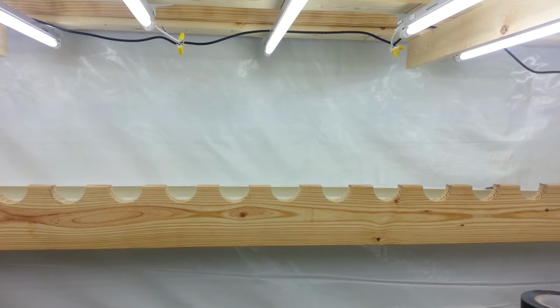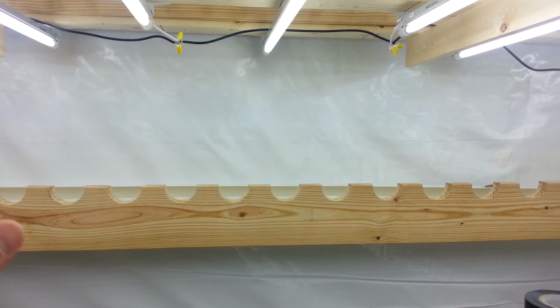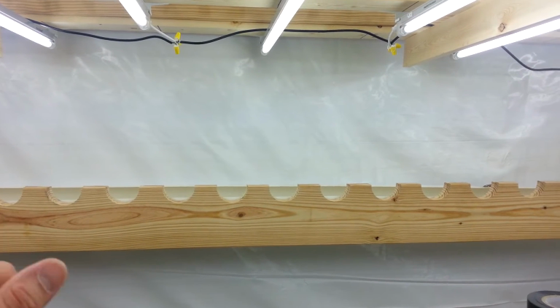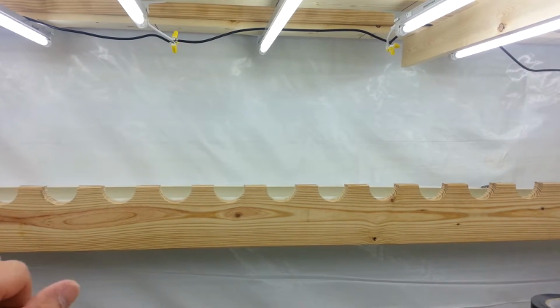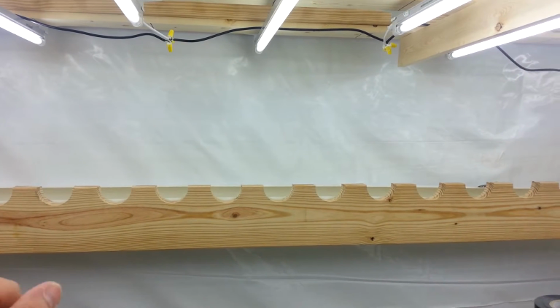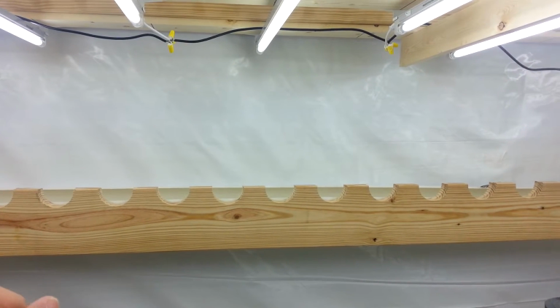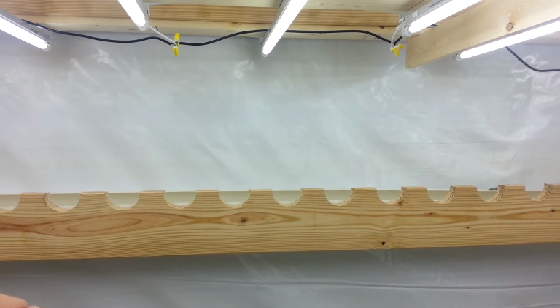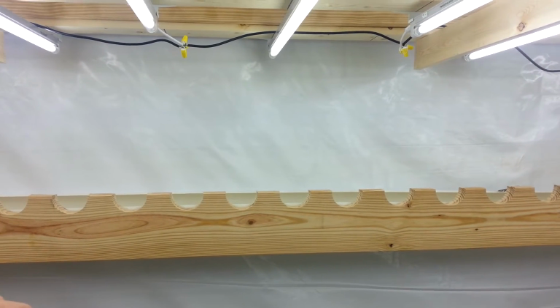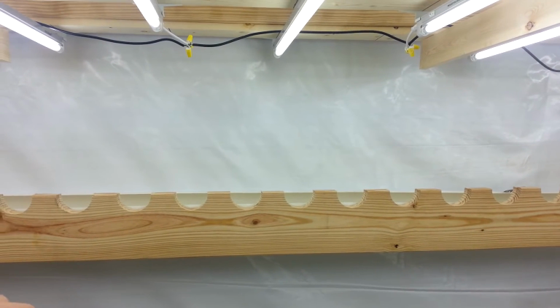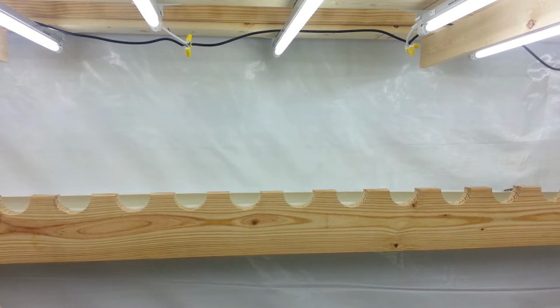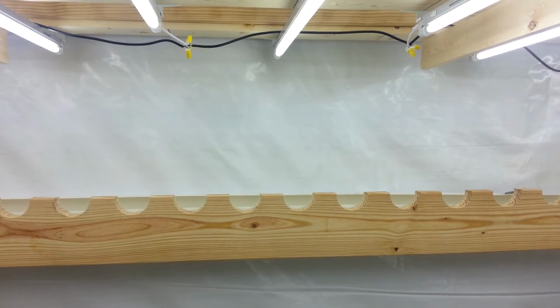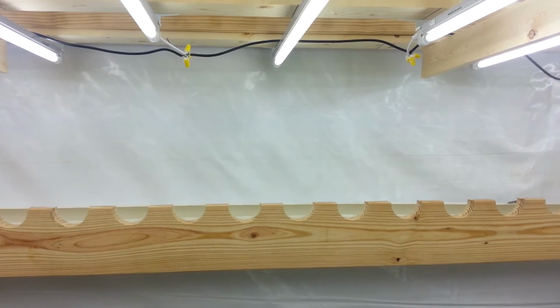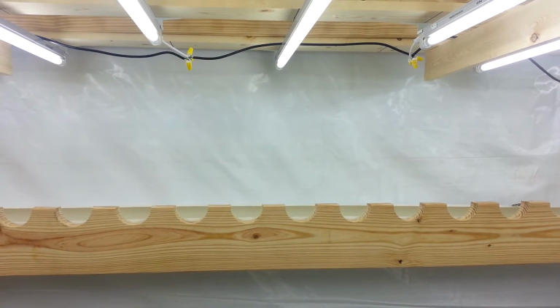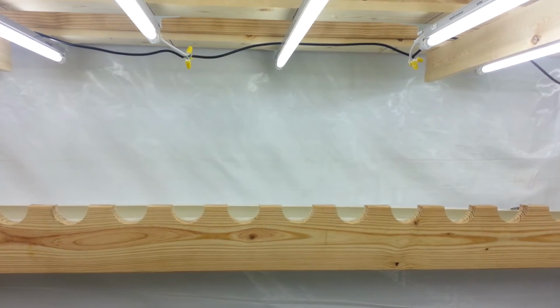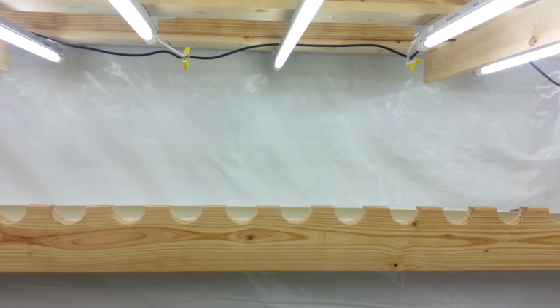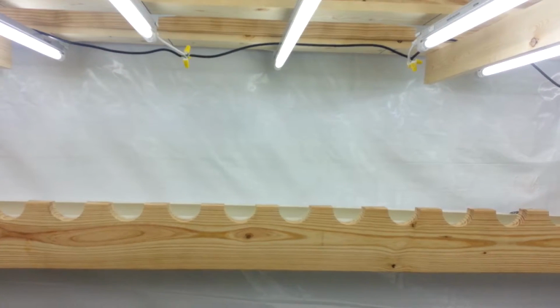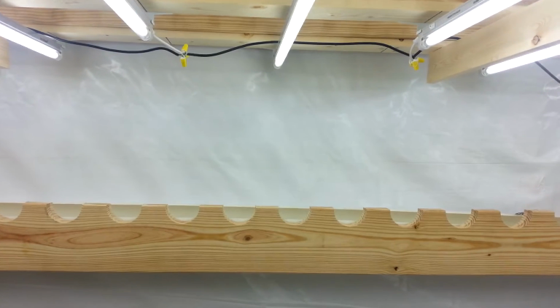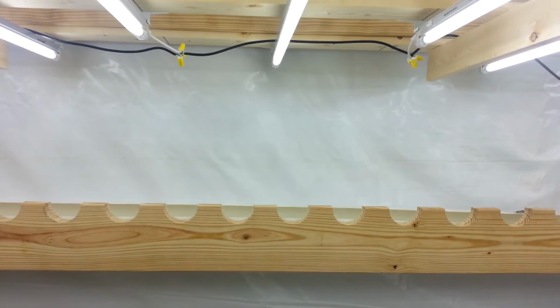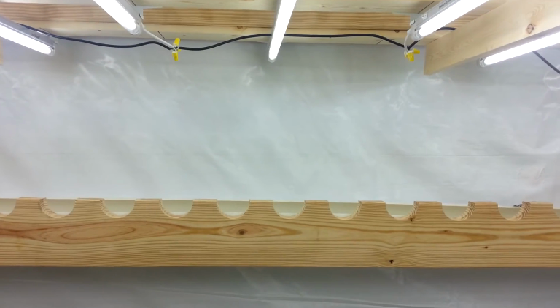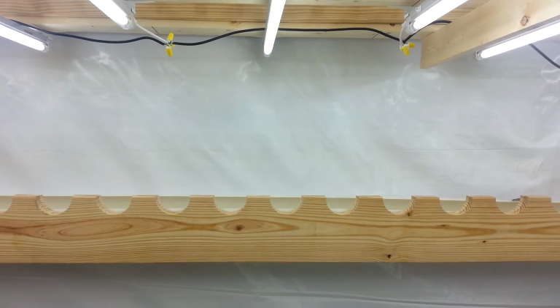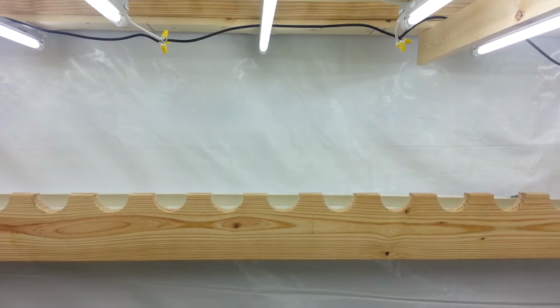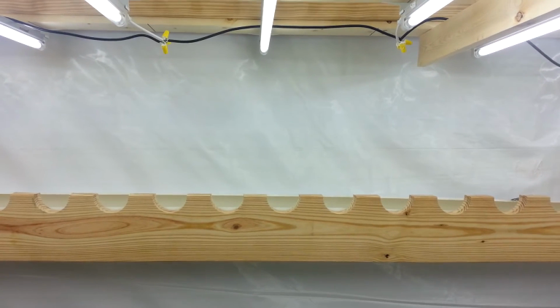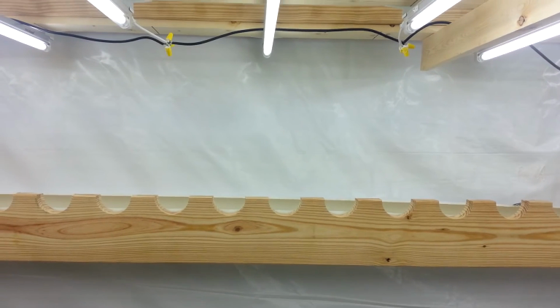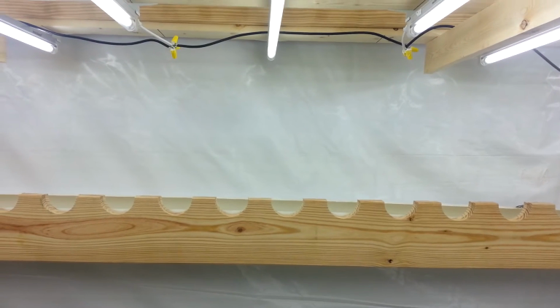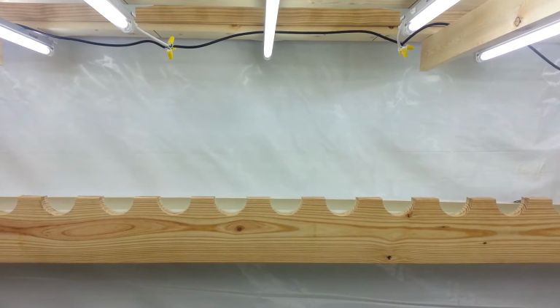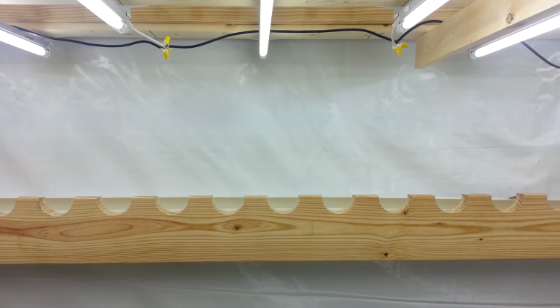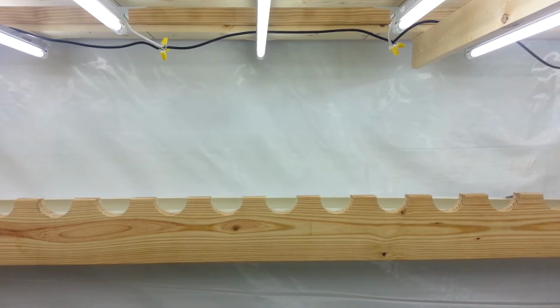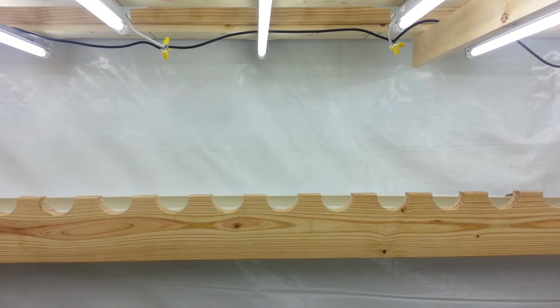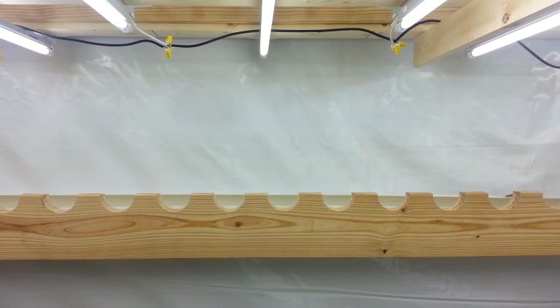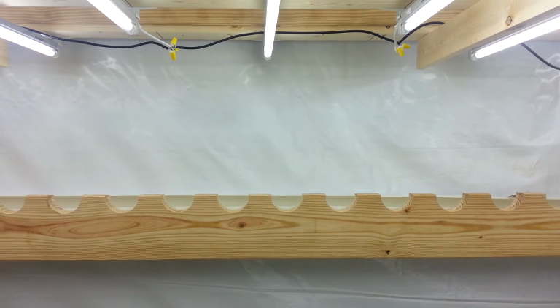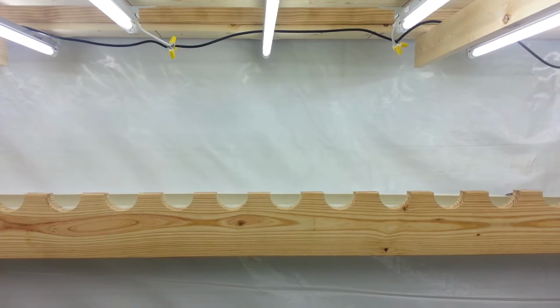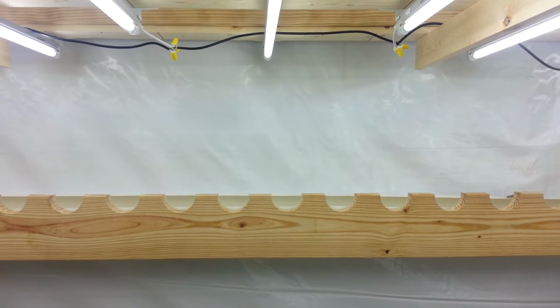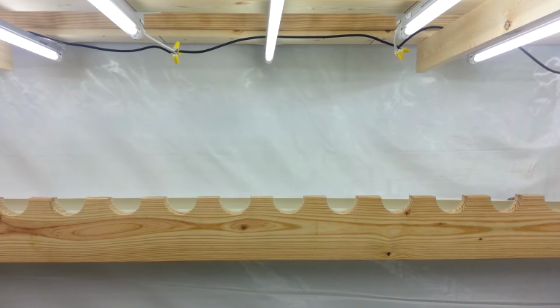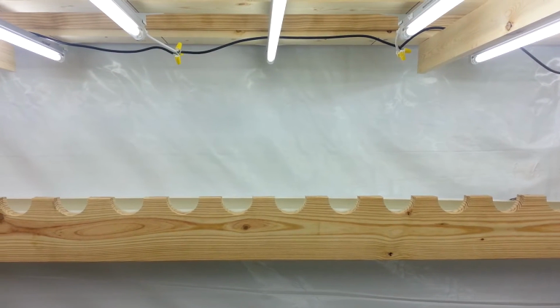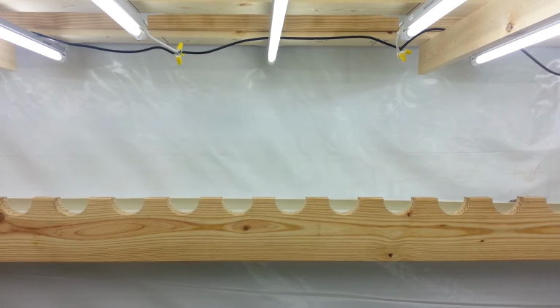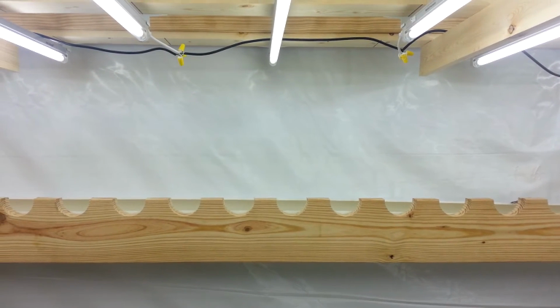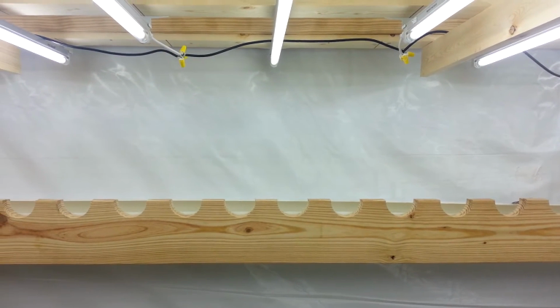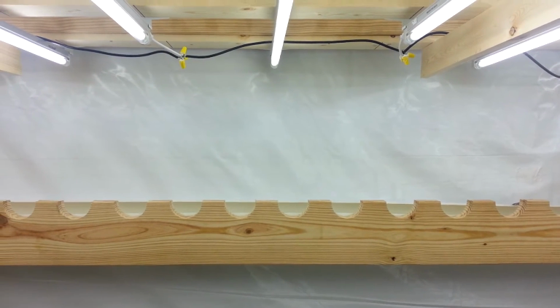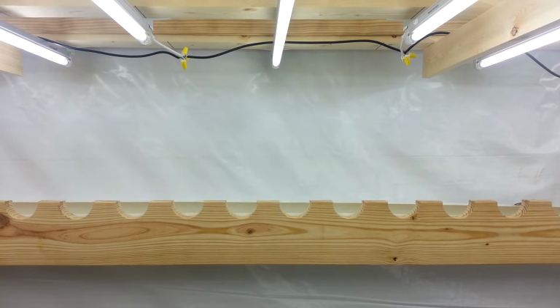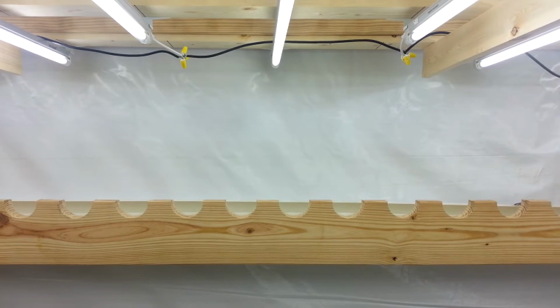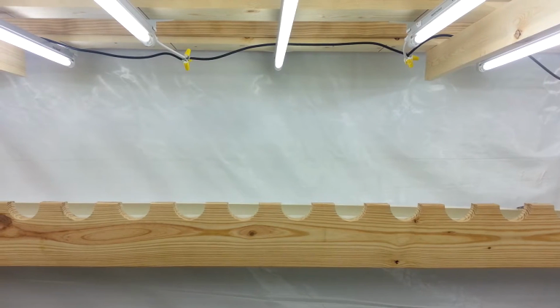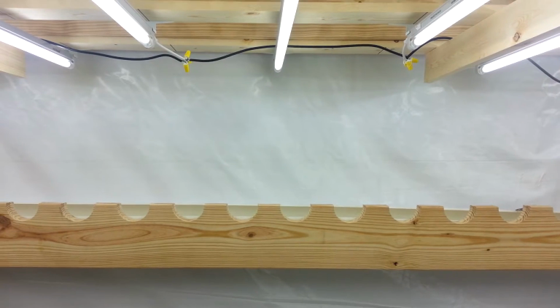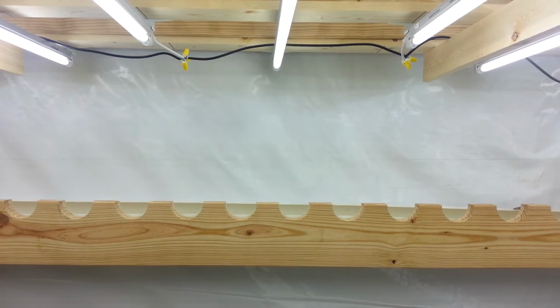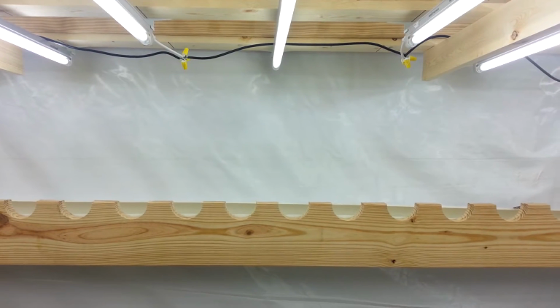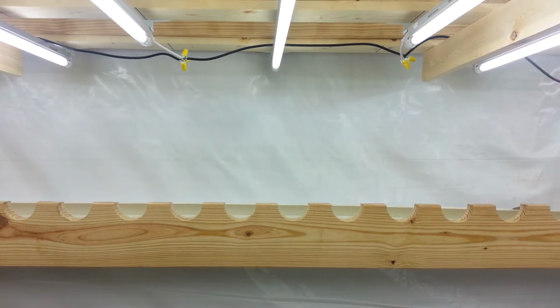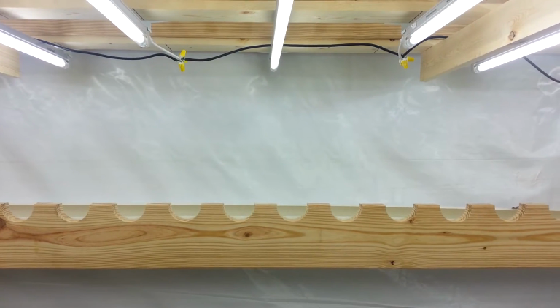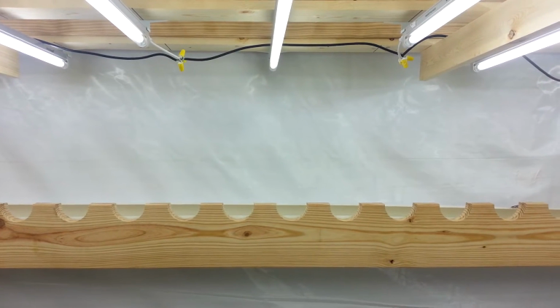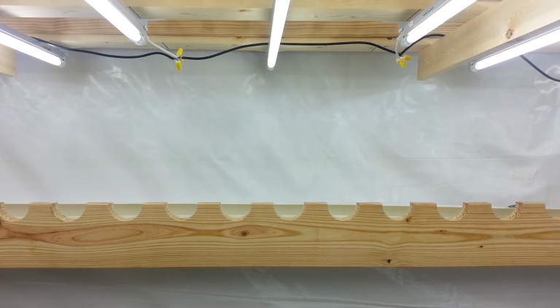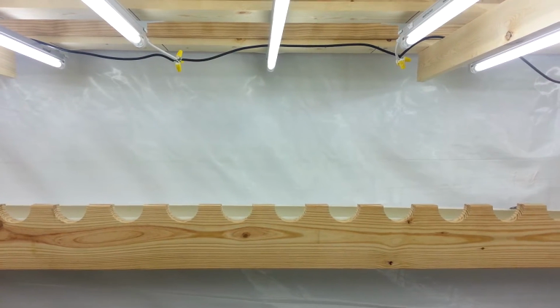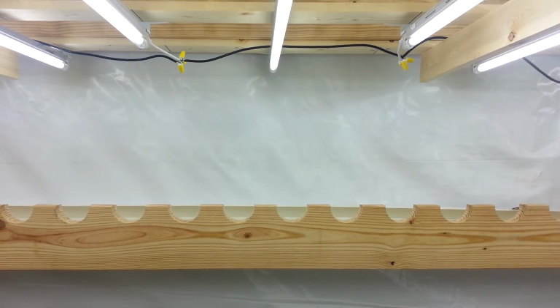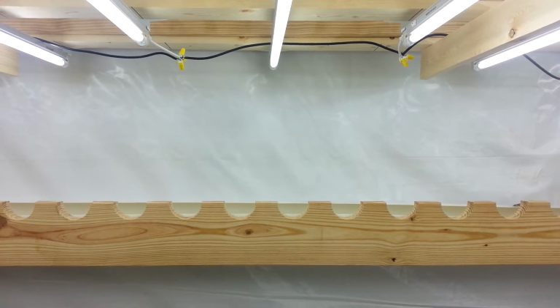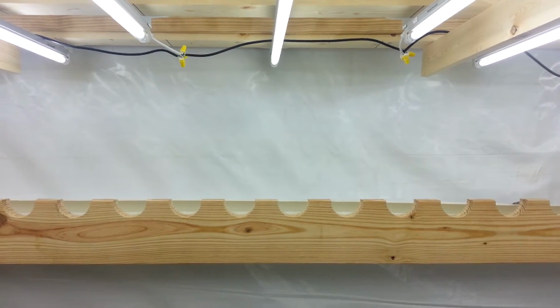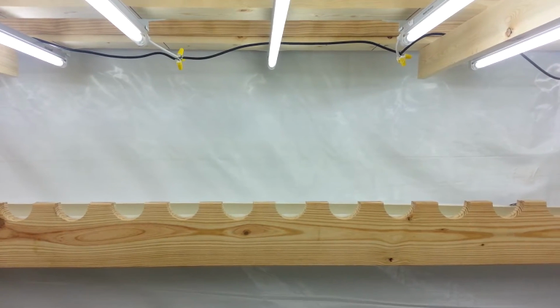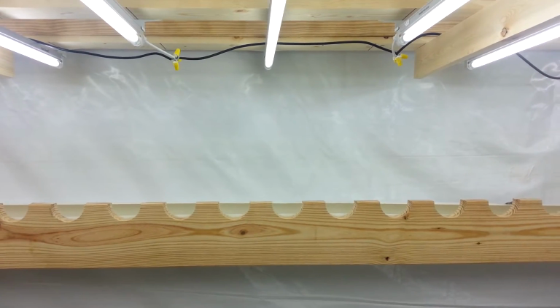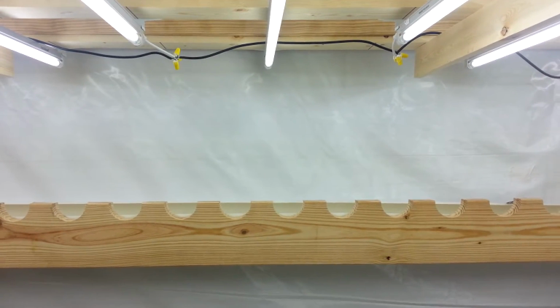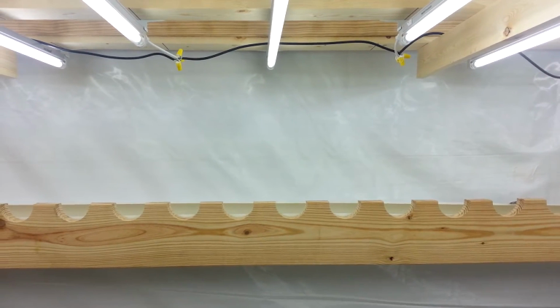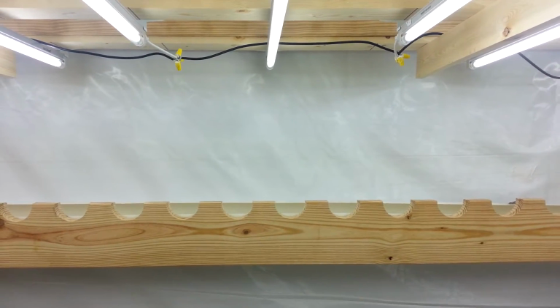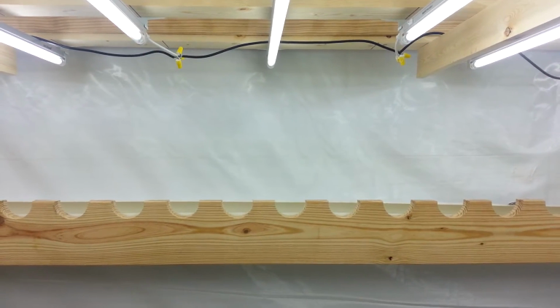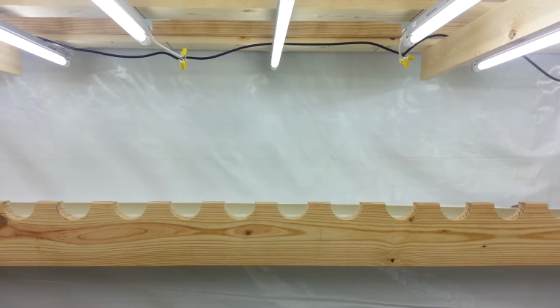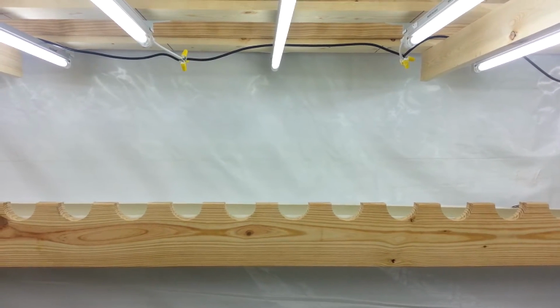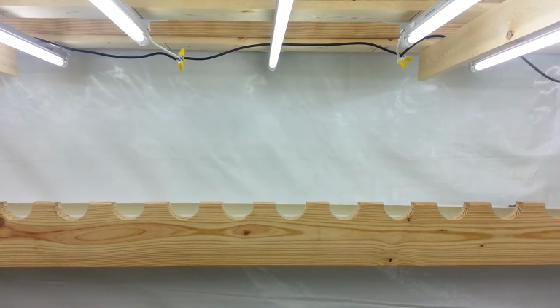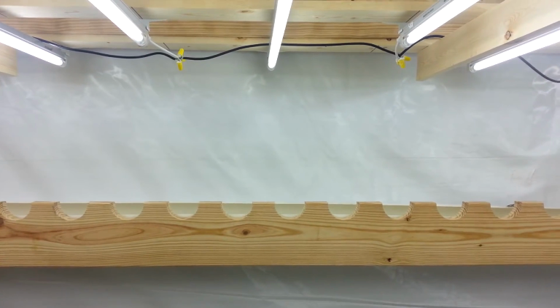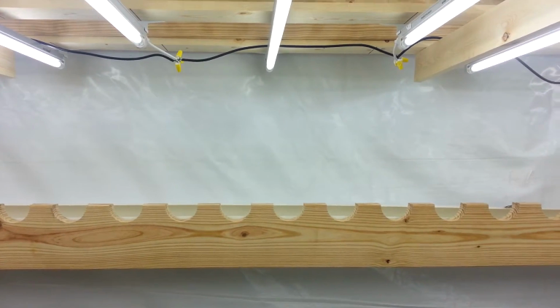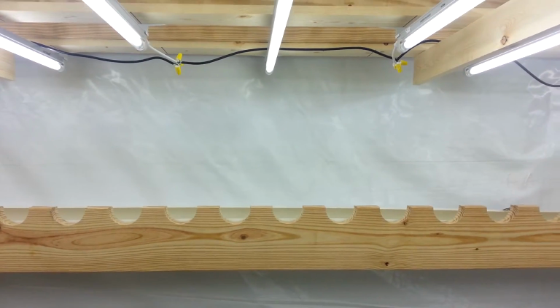Hey there, YouTube. Another video in my How Did I Do That series — a little detail on how I wired my lighting.